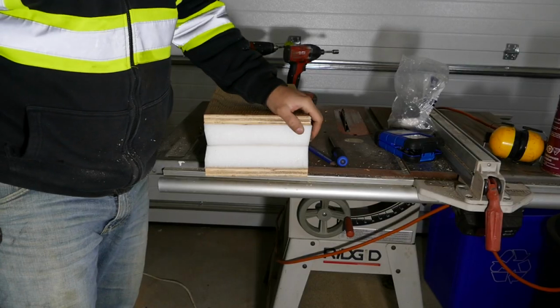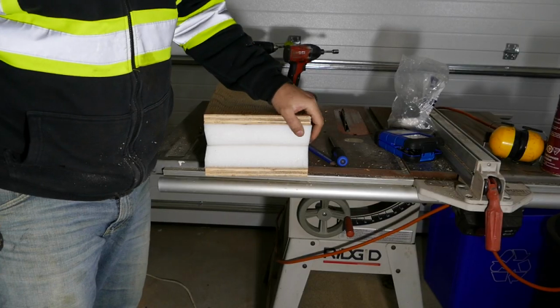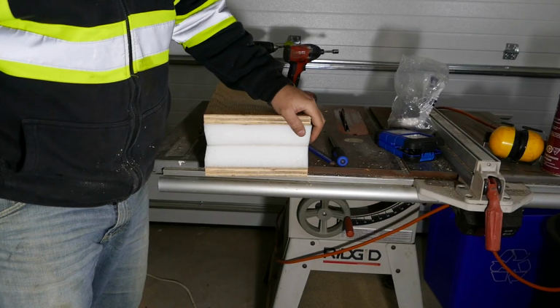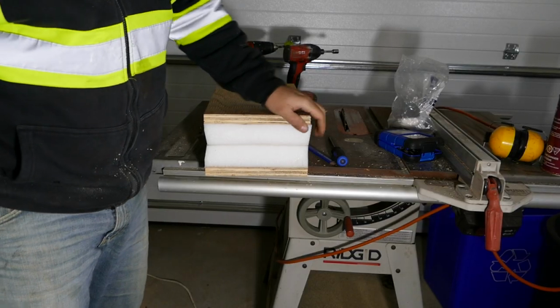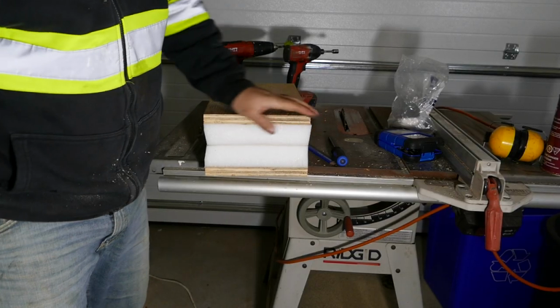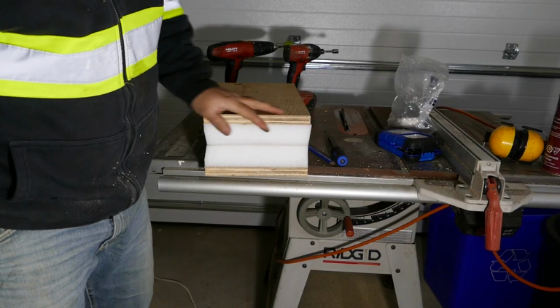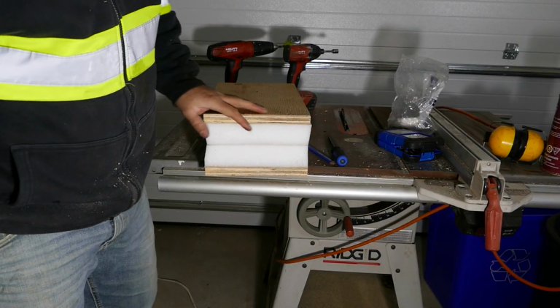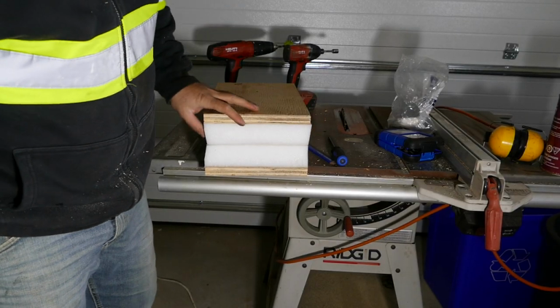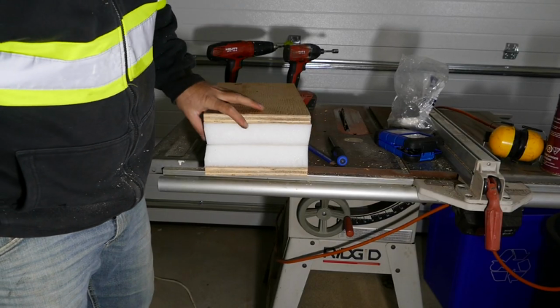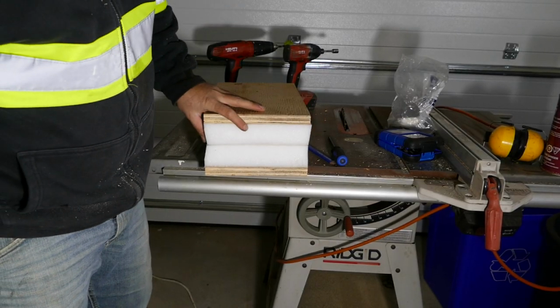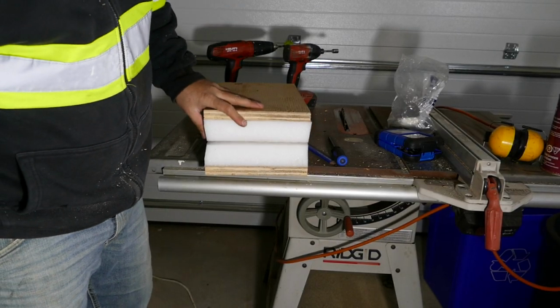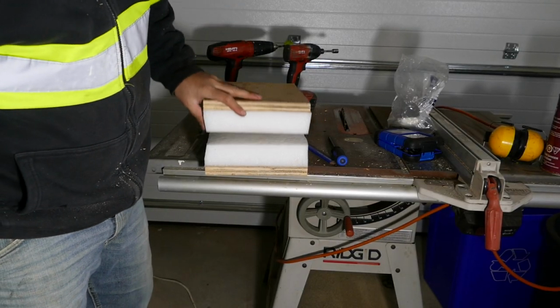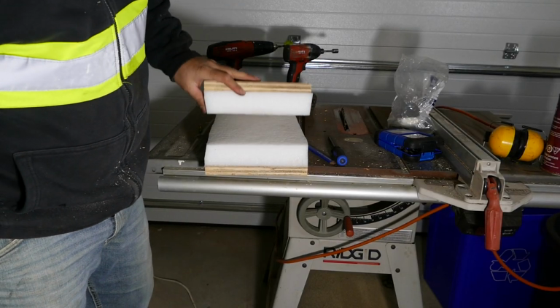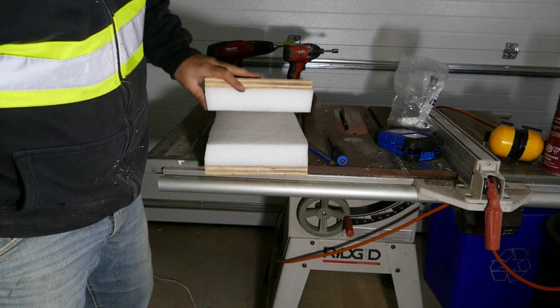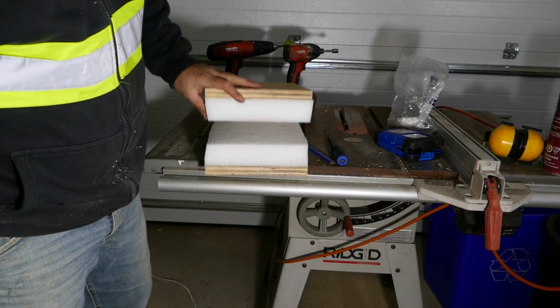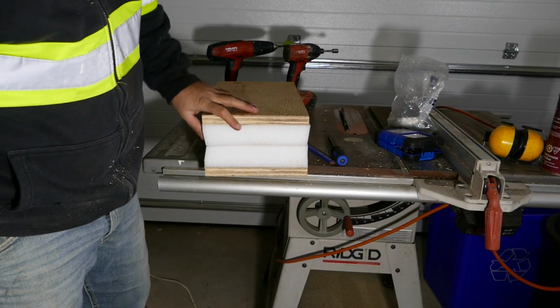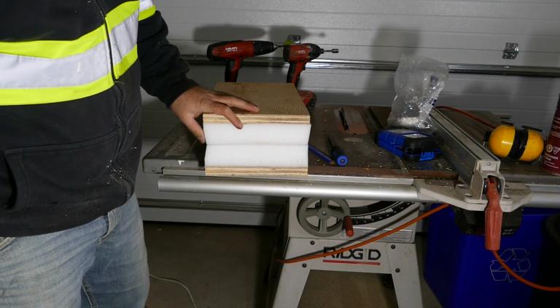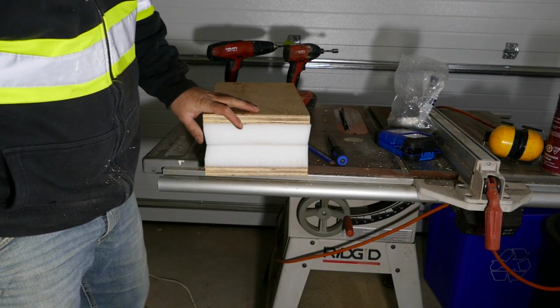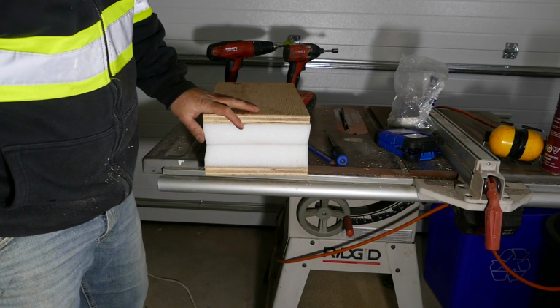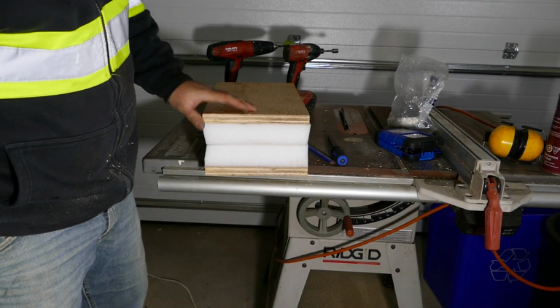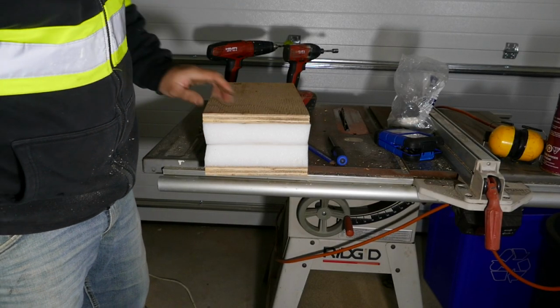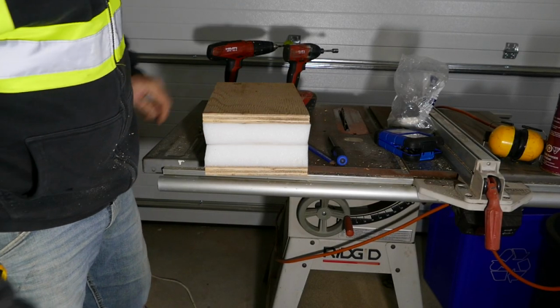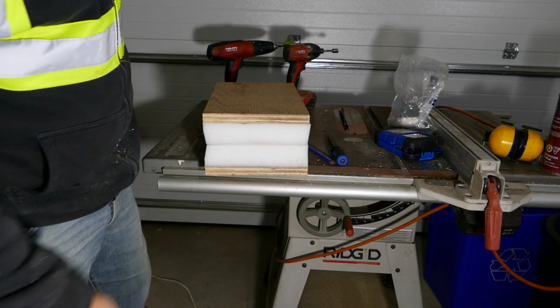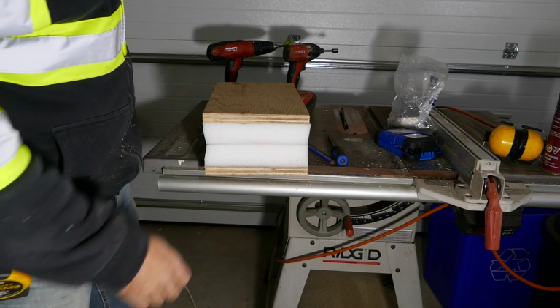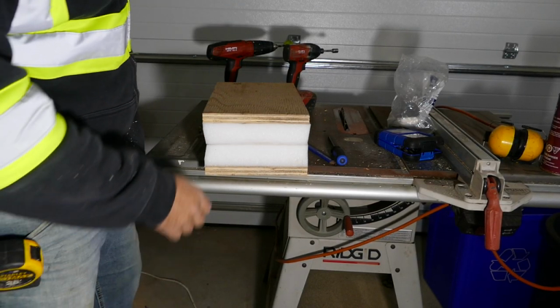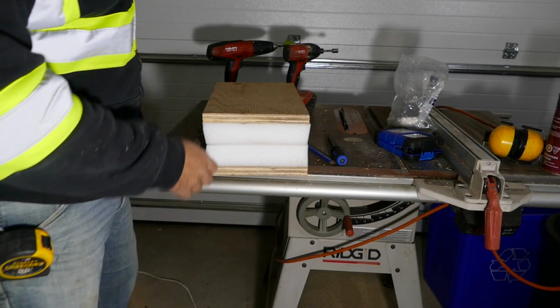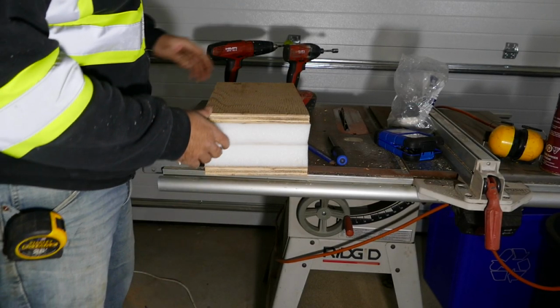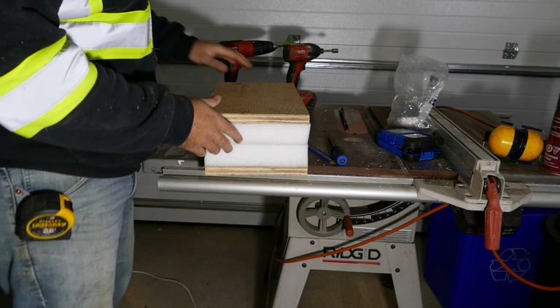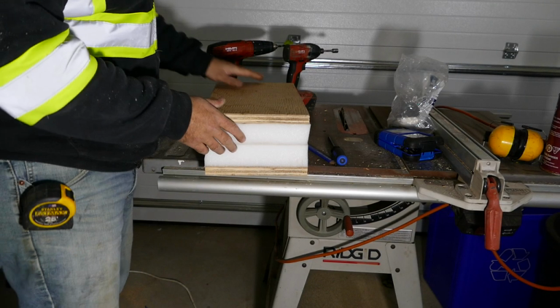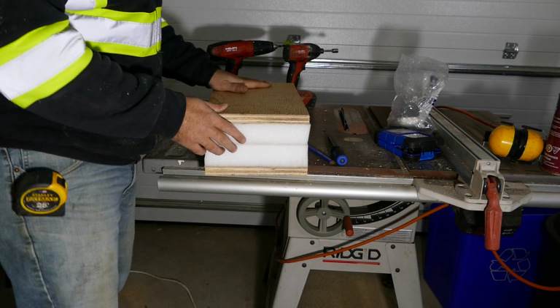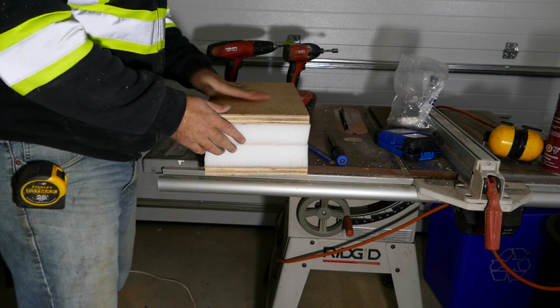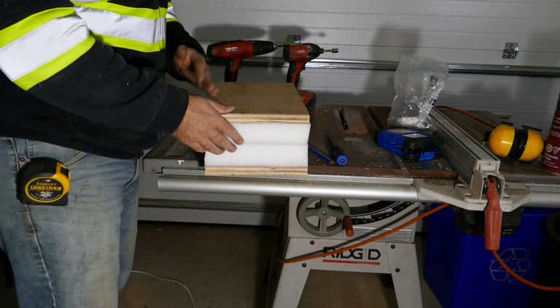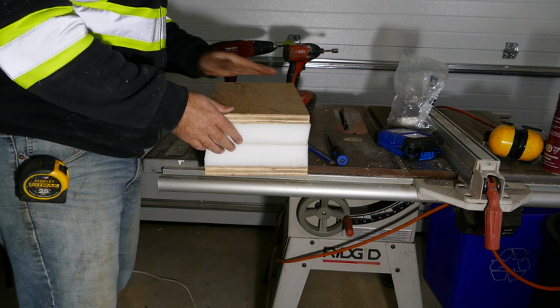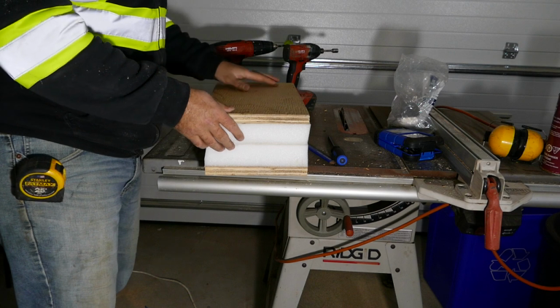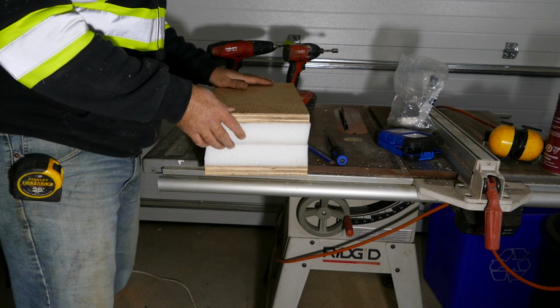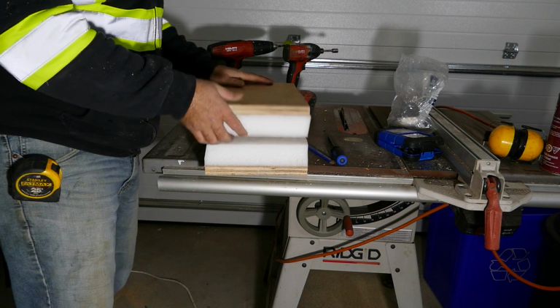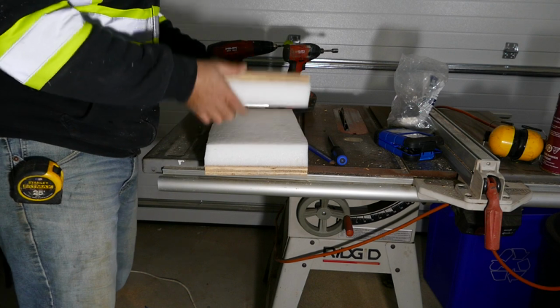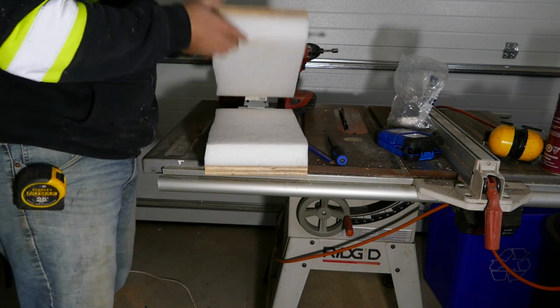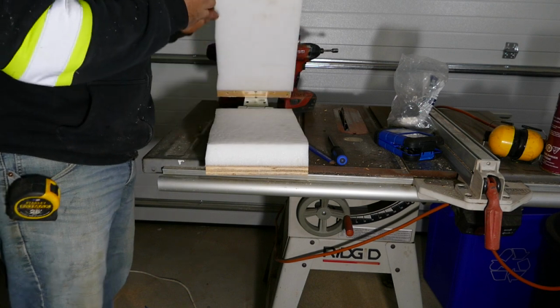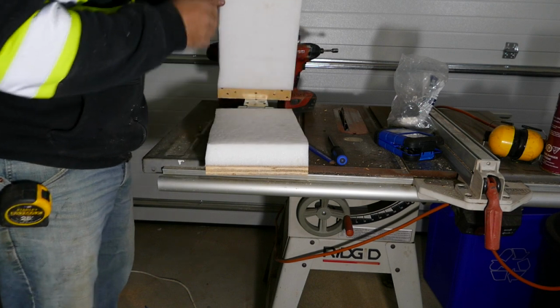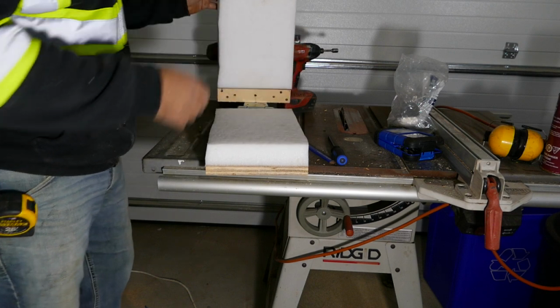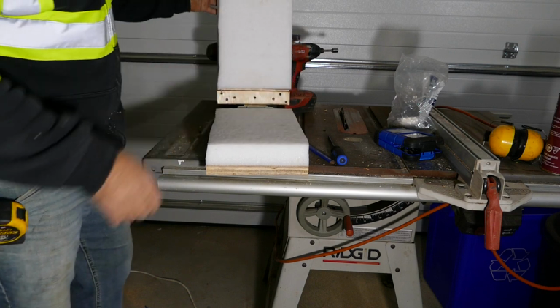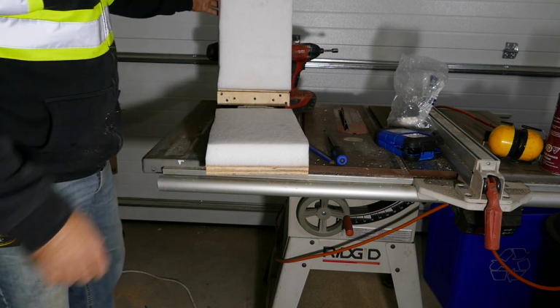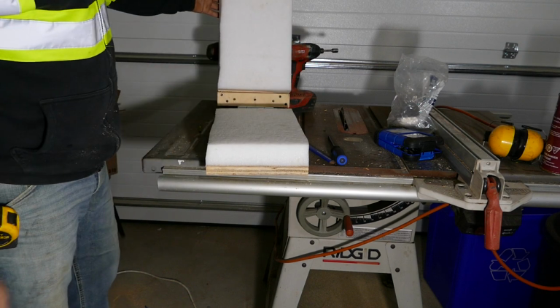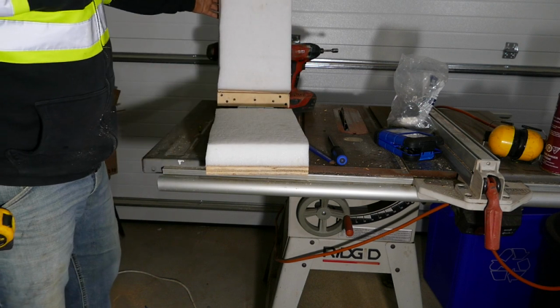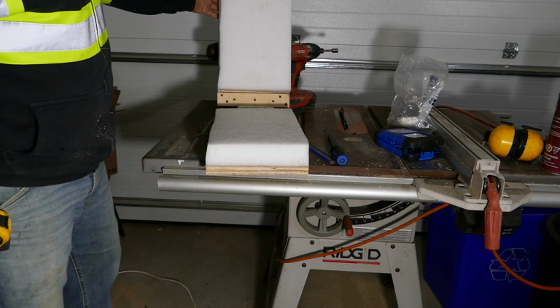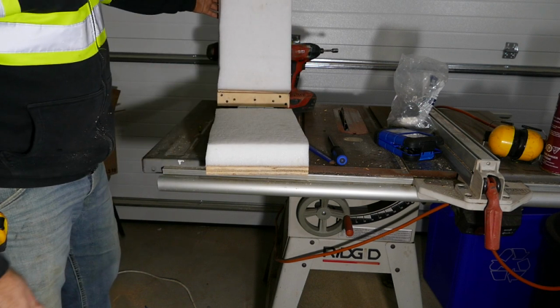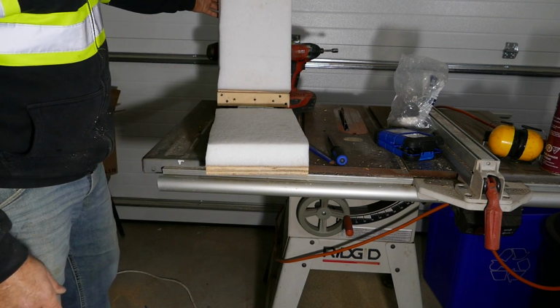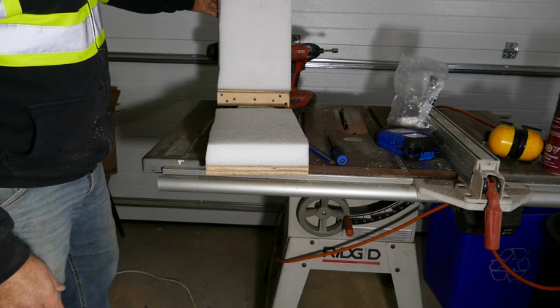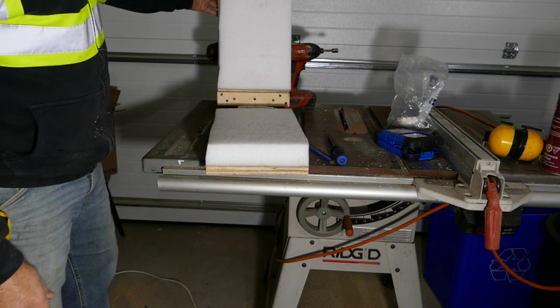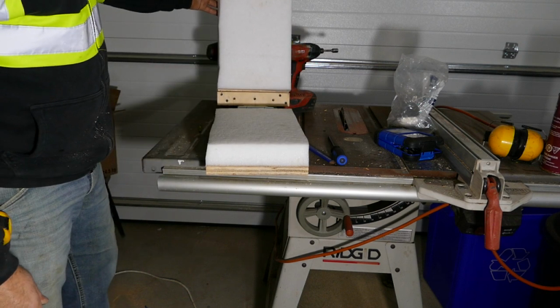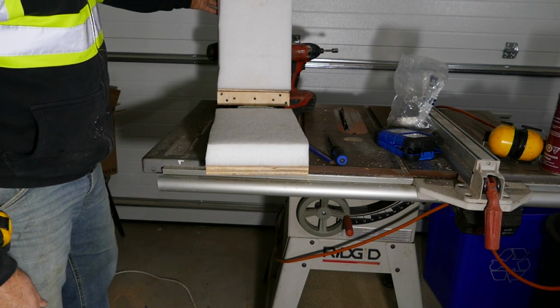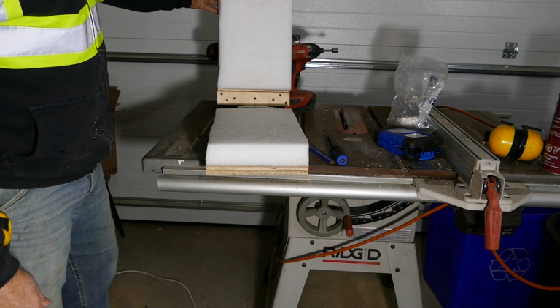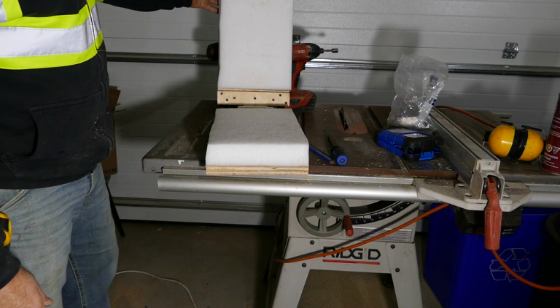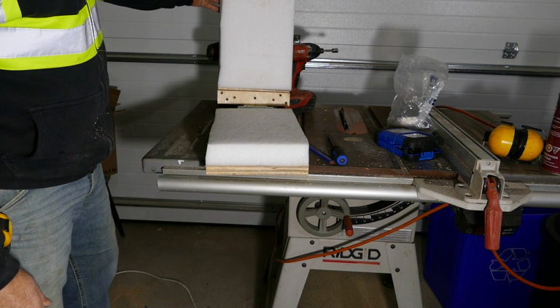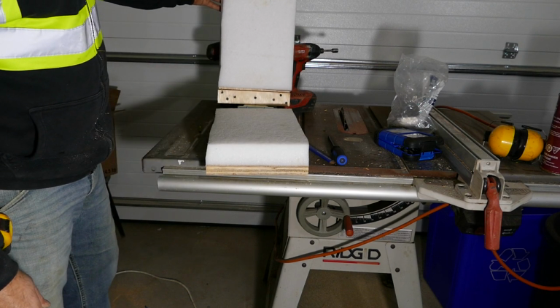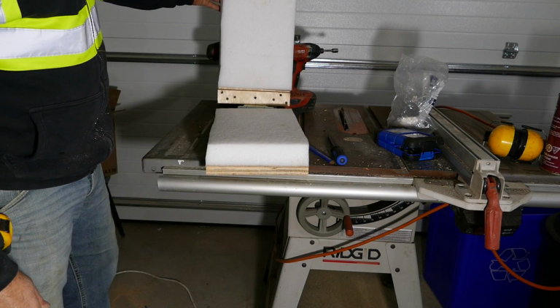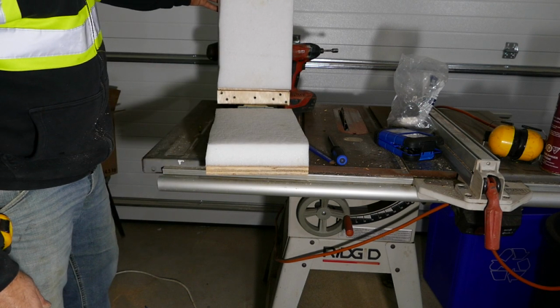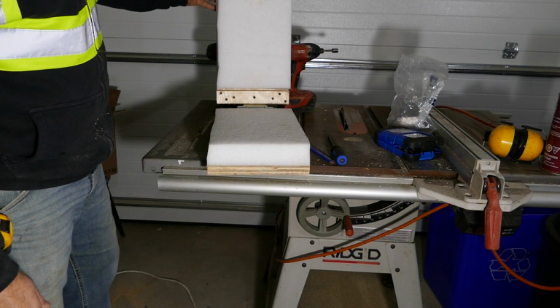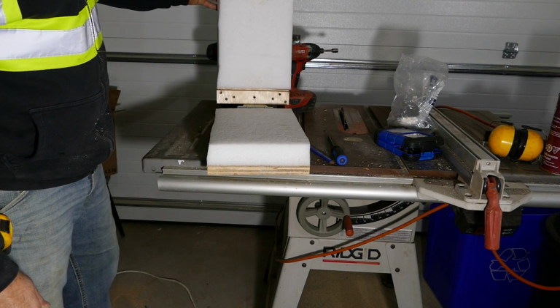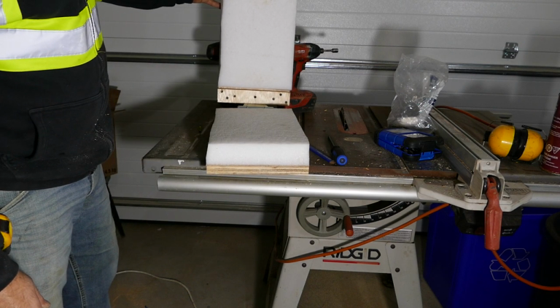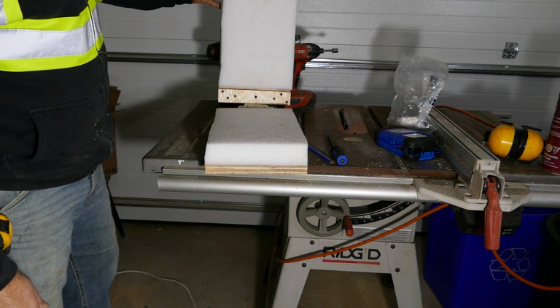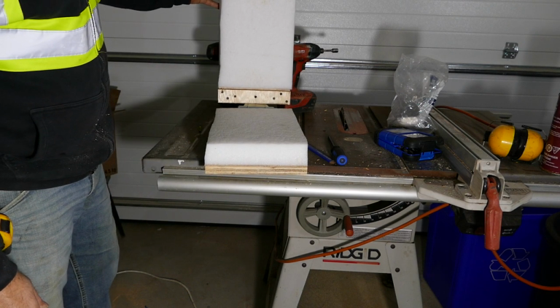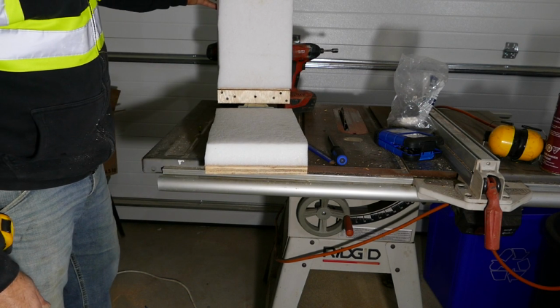All ready! Our Kydex press is done. Now we're gonna put it to the test.